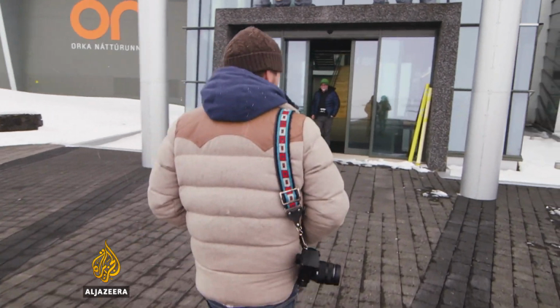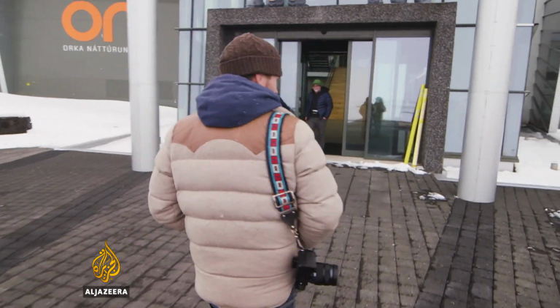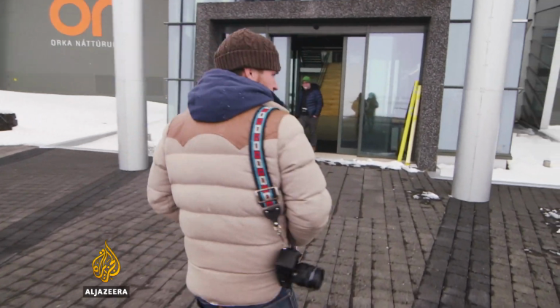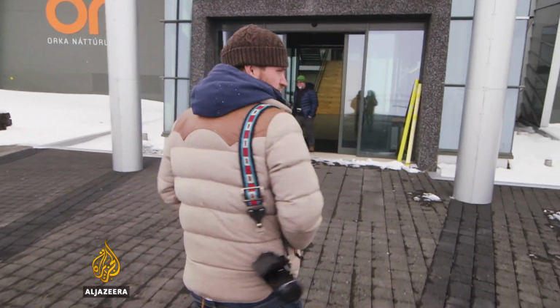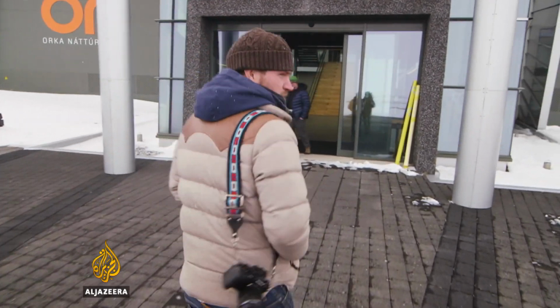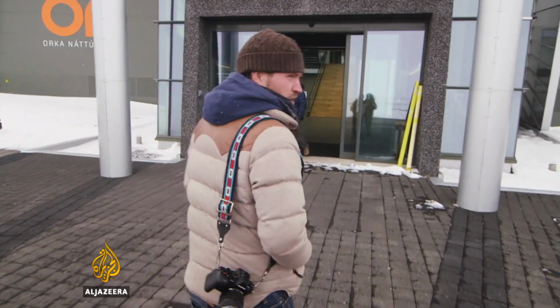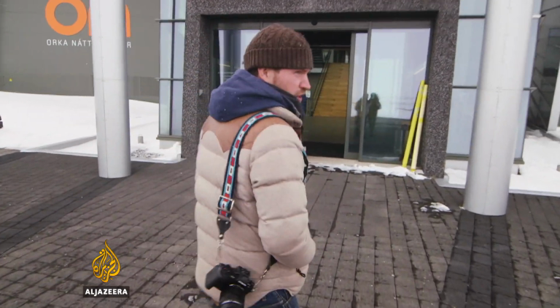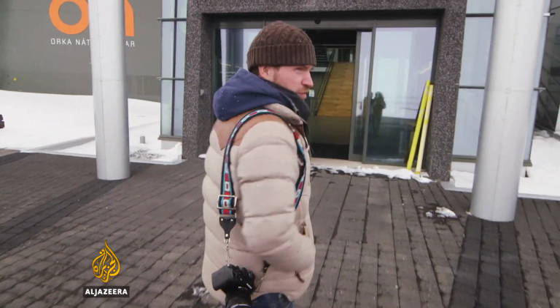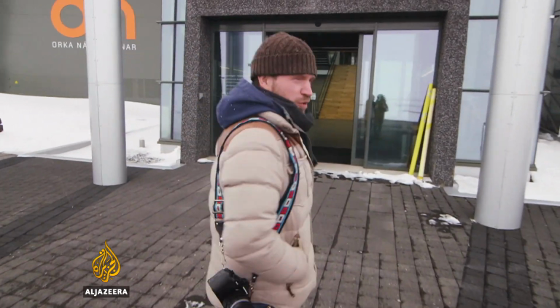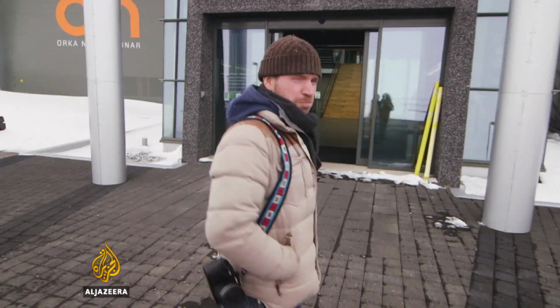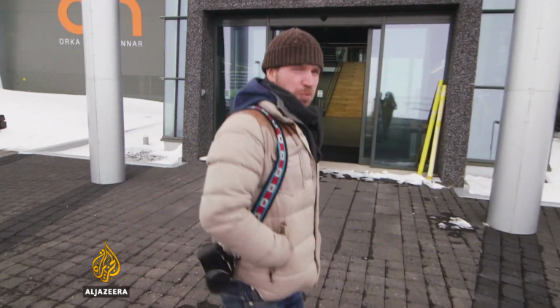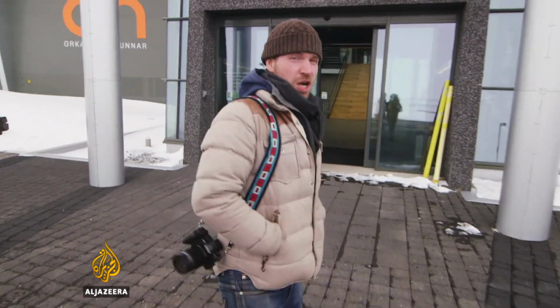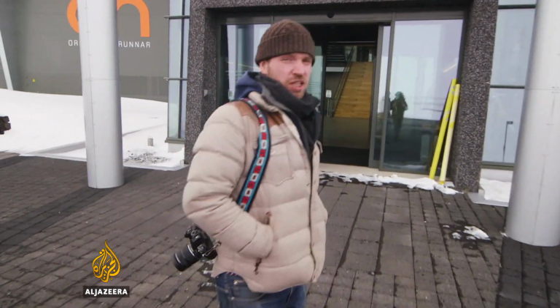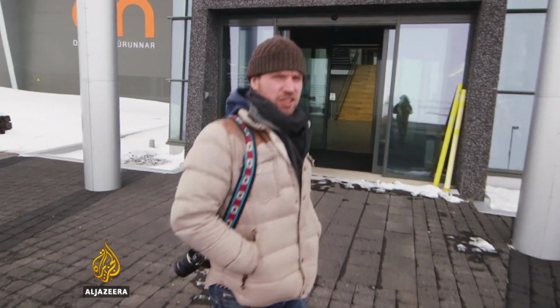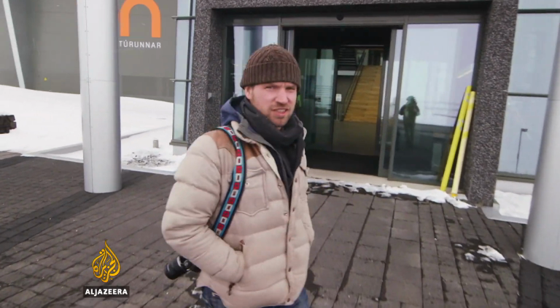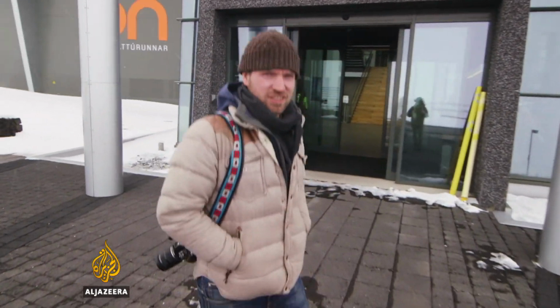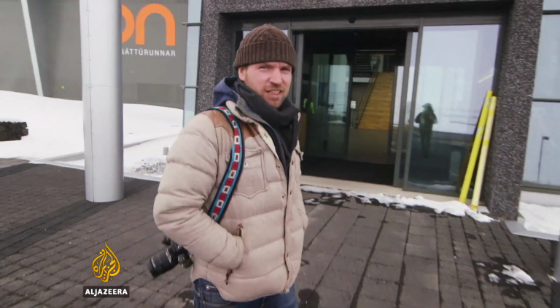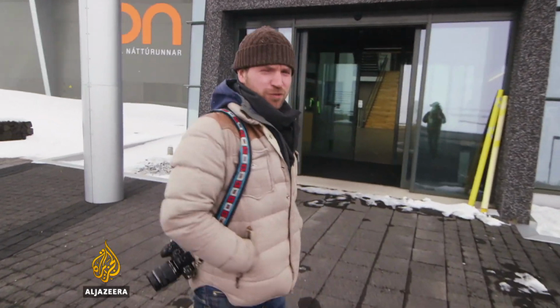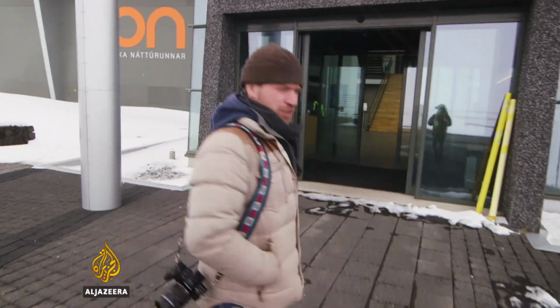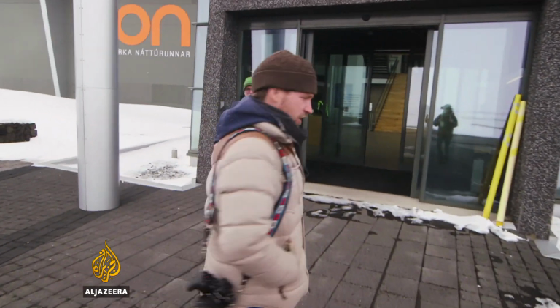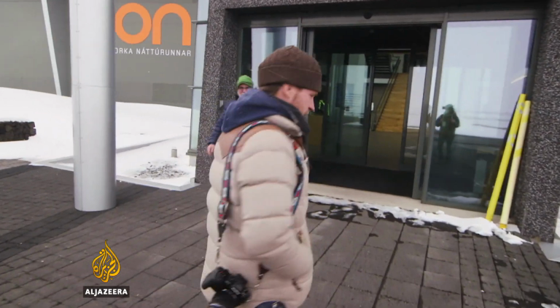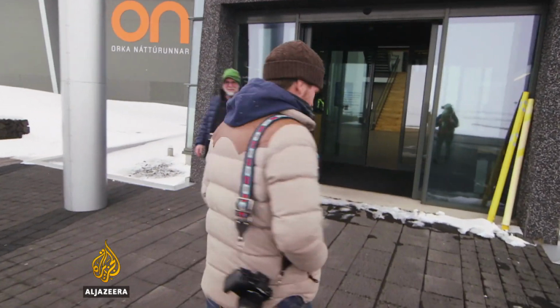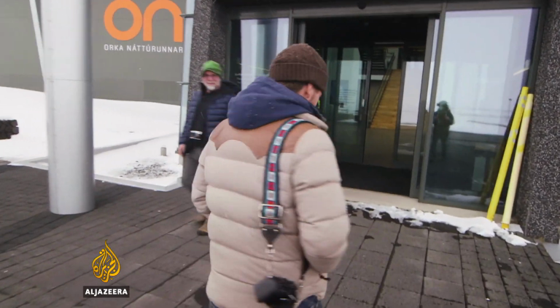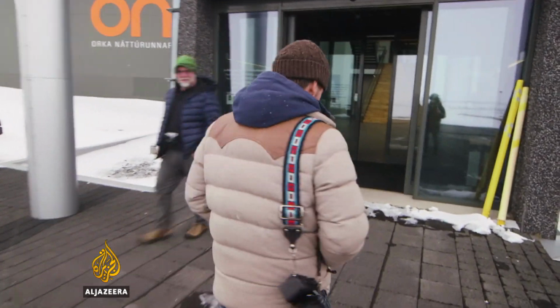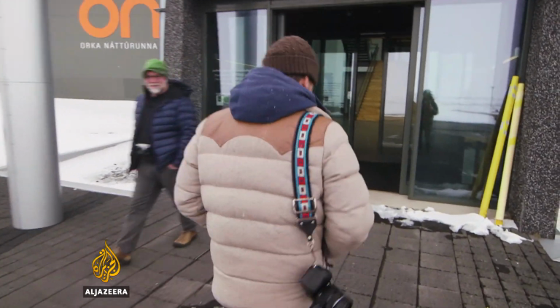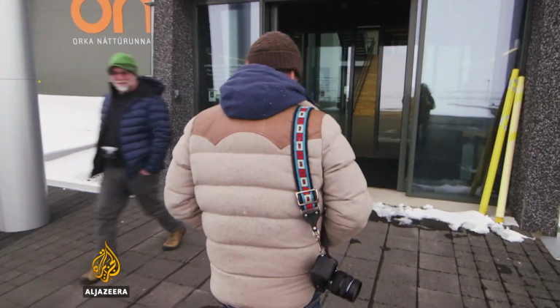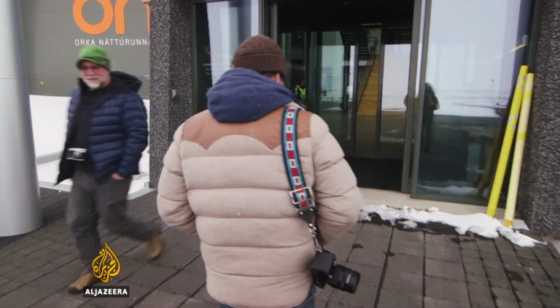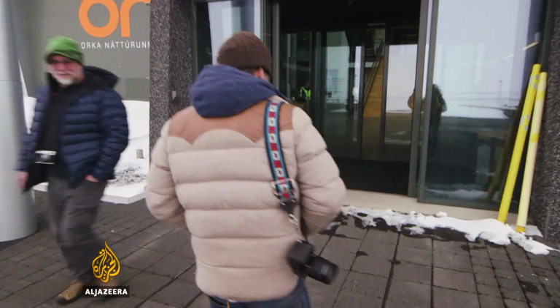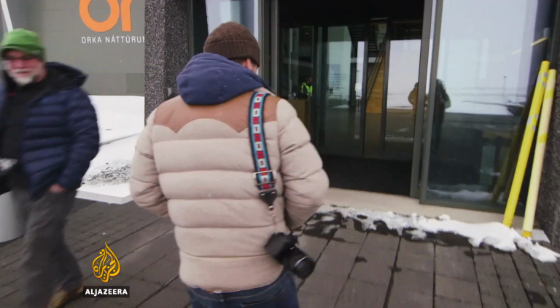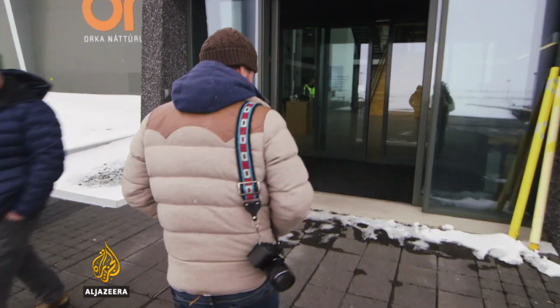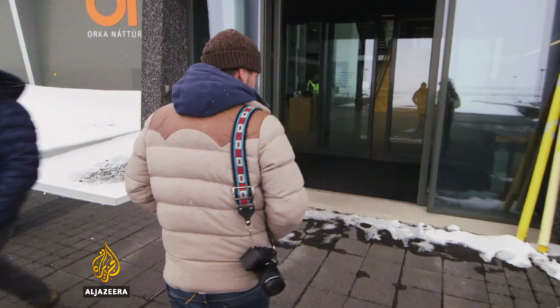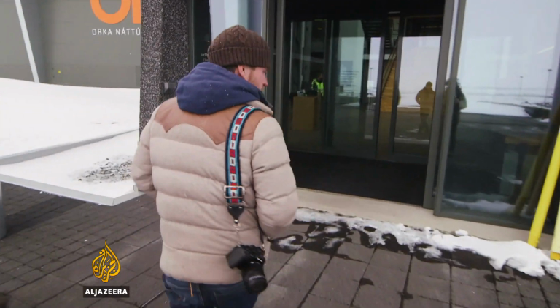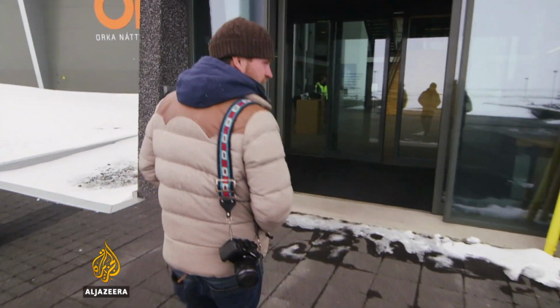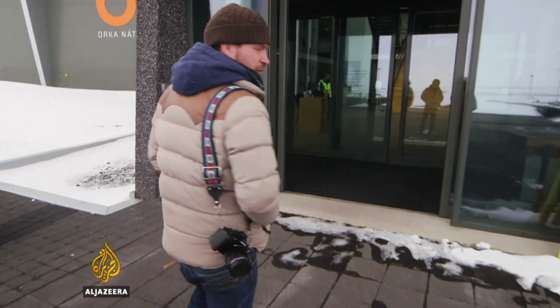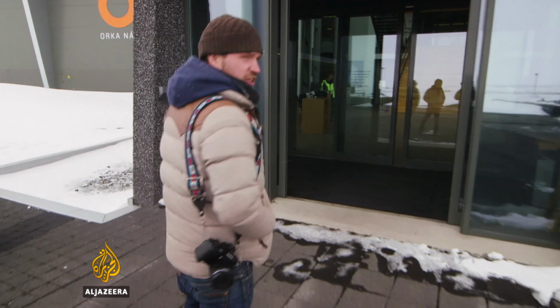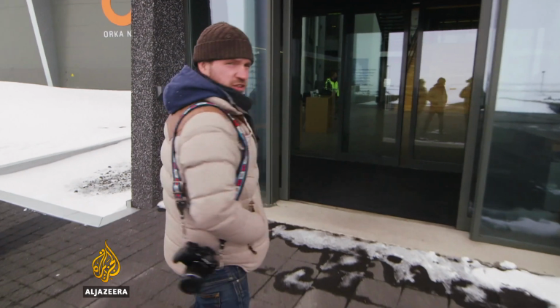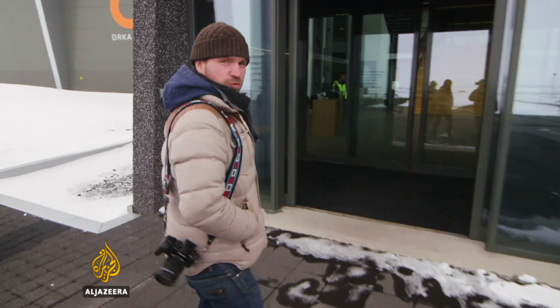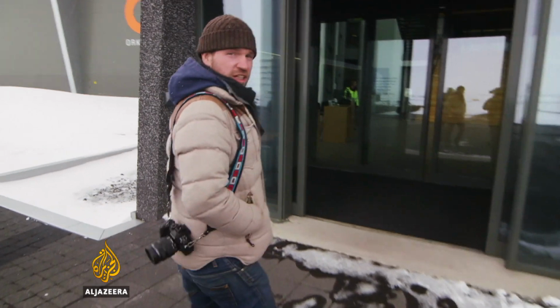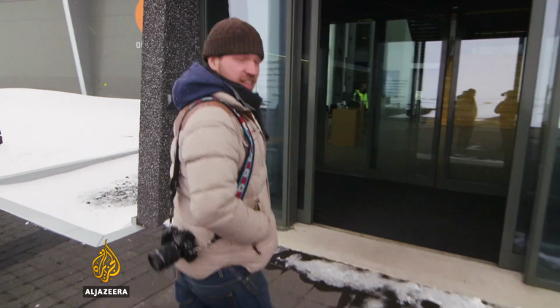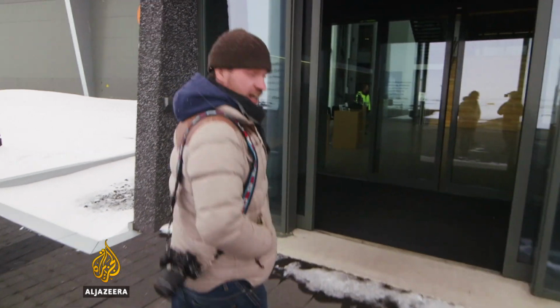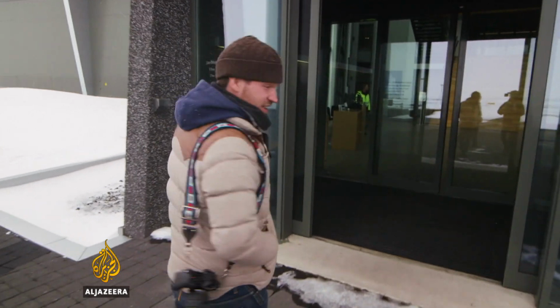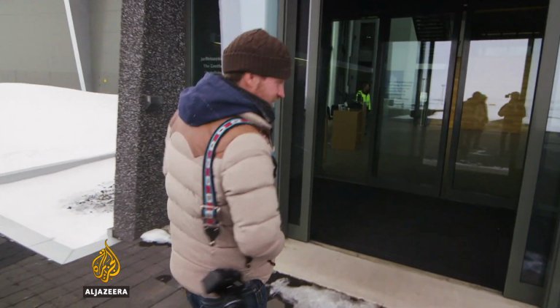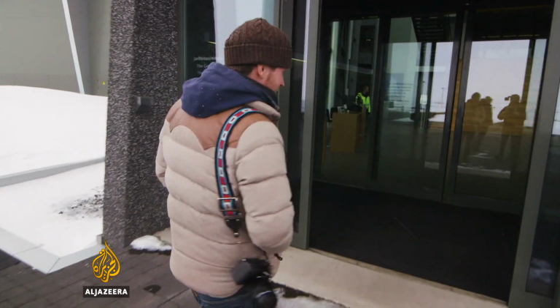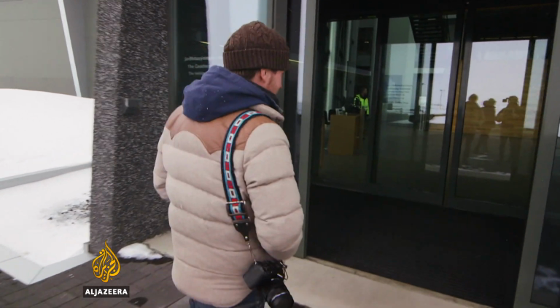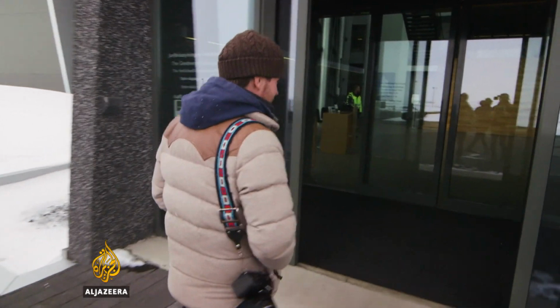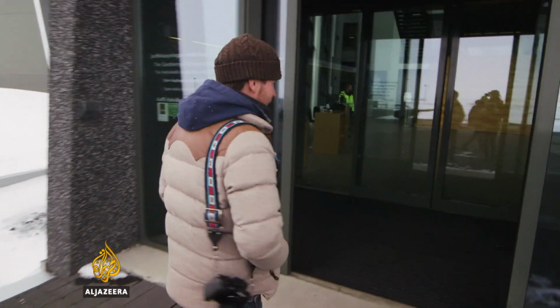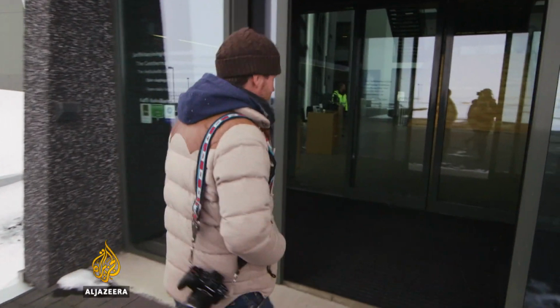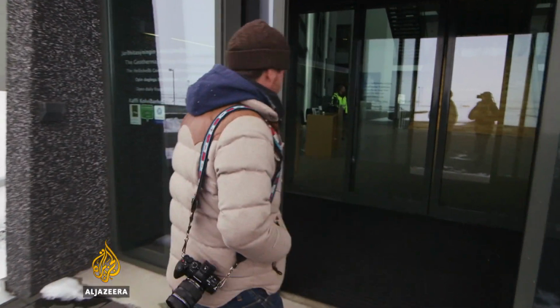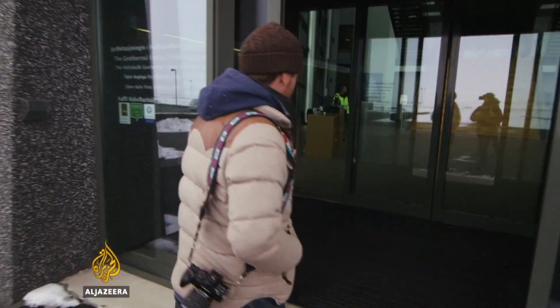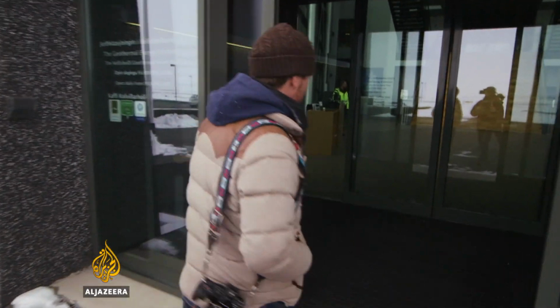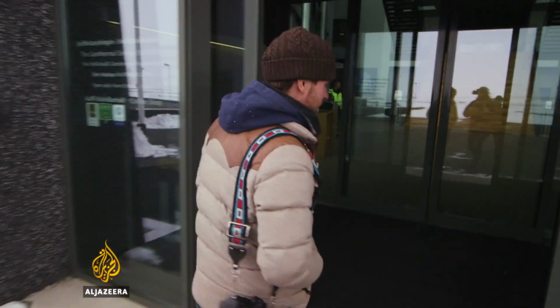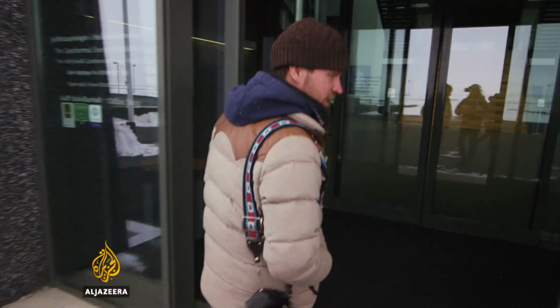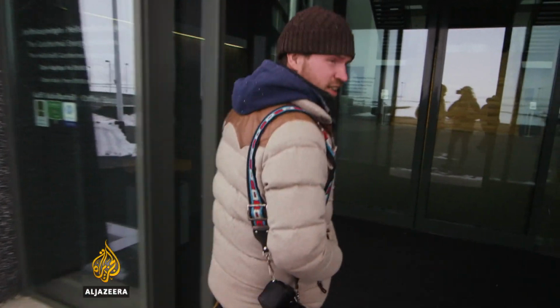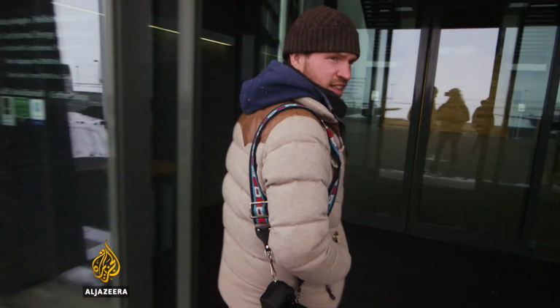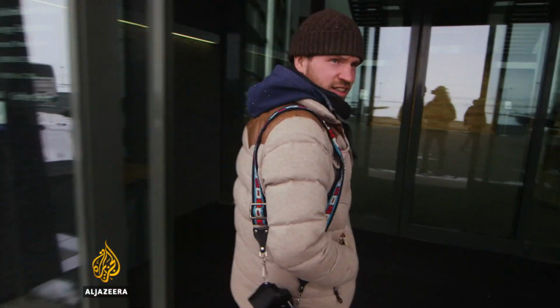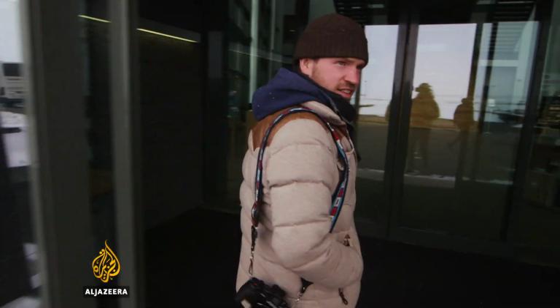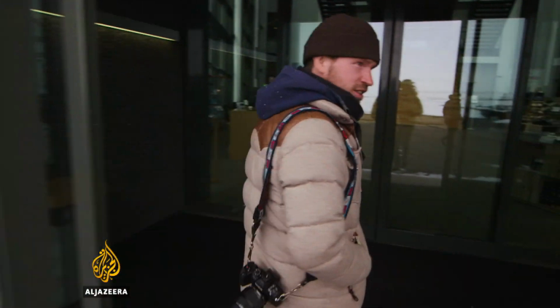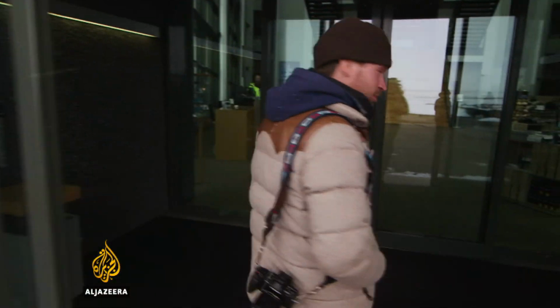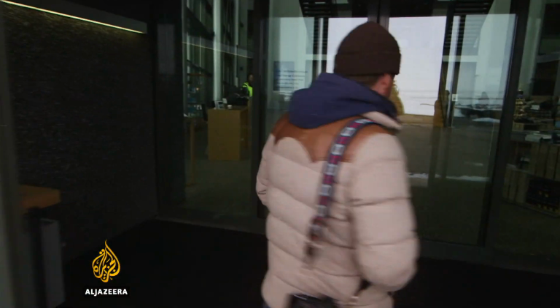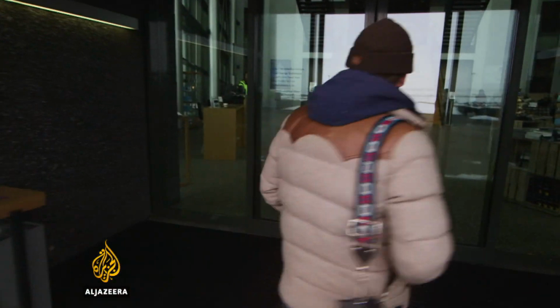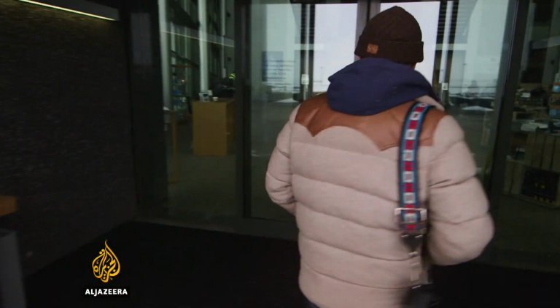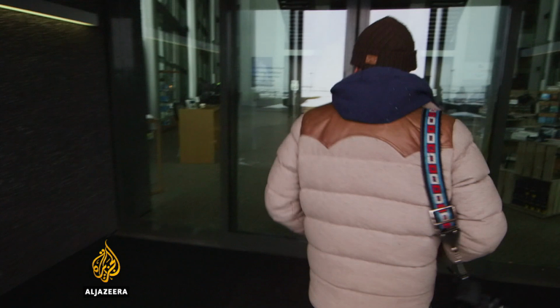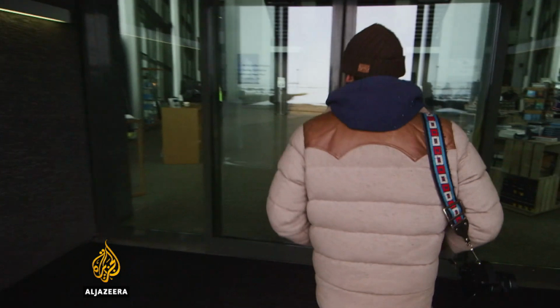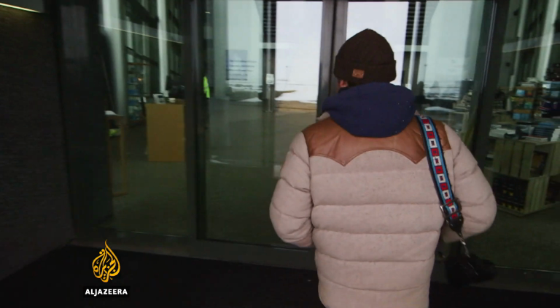We're looking for Berkur Sigfusson. He's a geochemist with Icelandic Energy. He's expecting us.